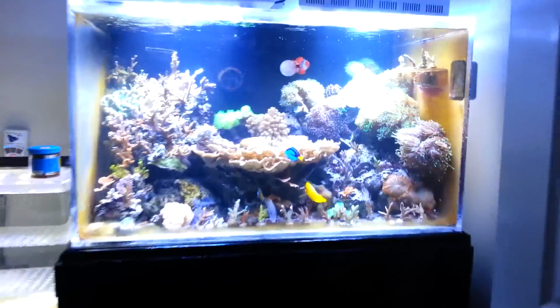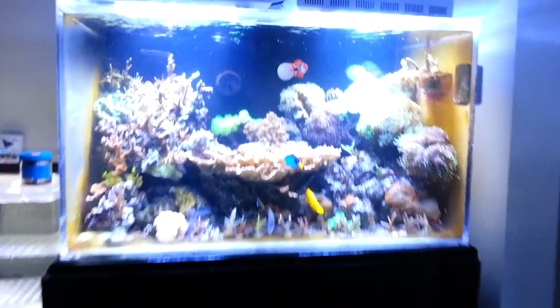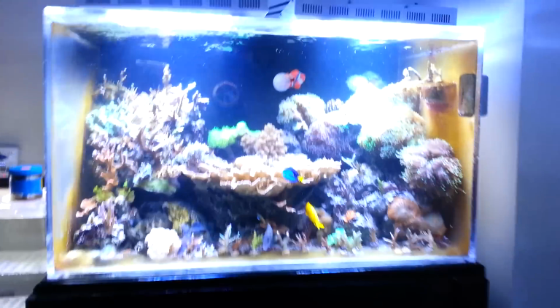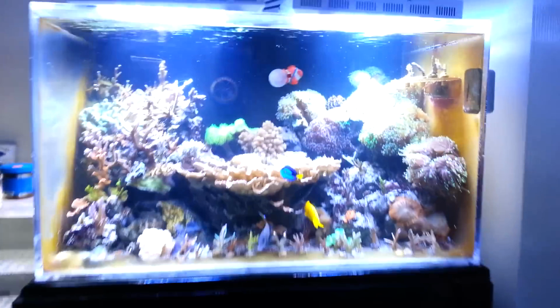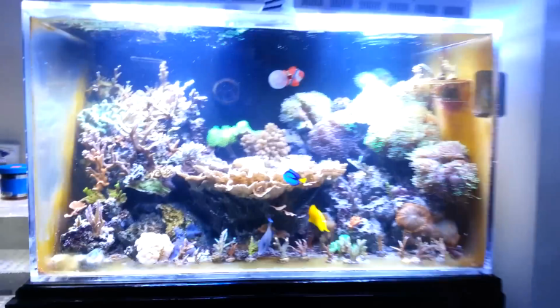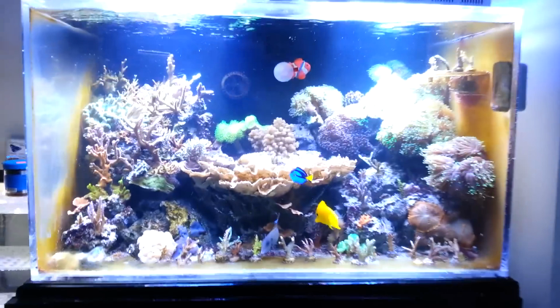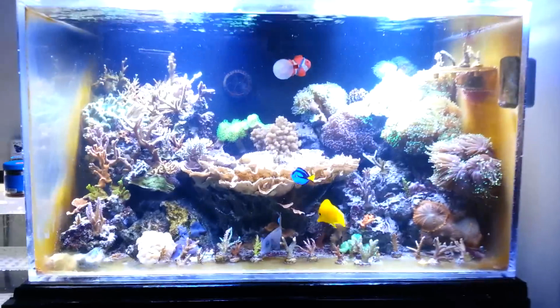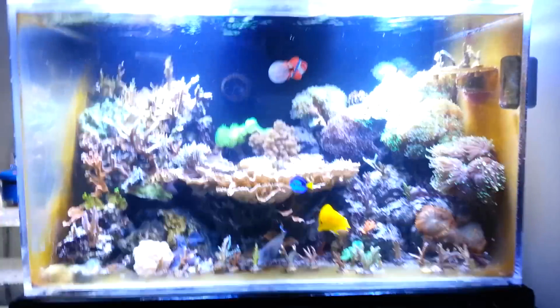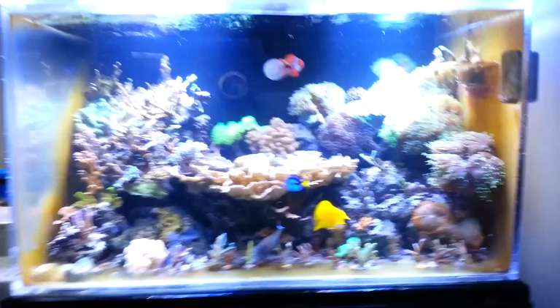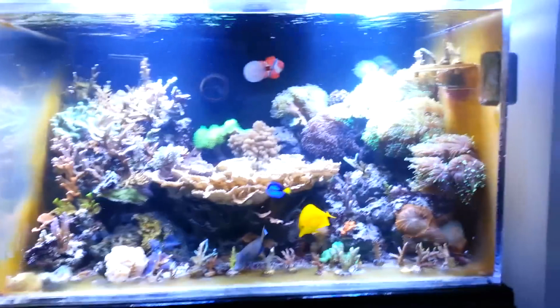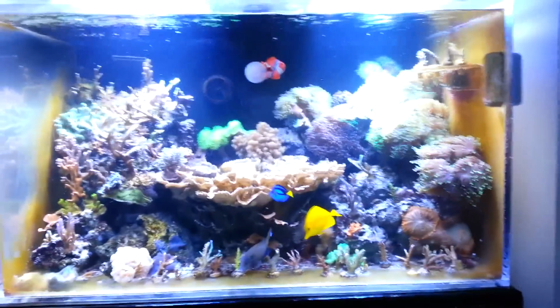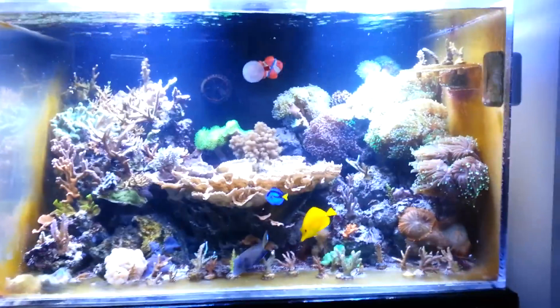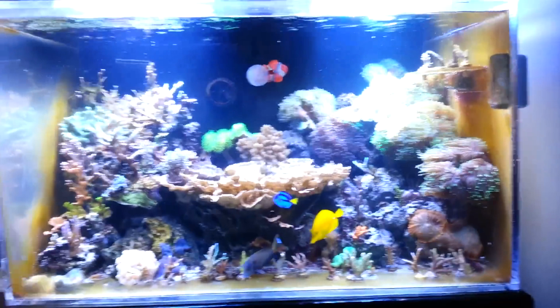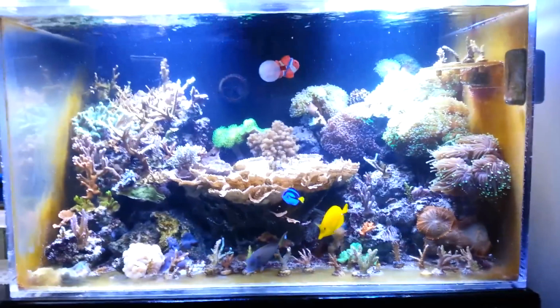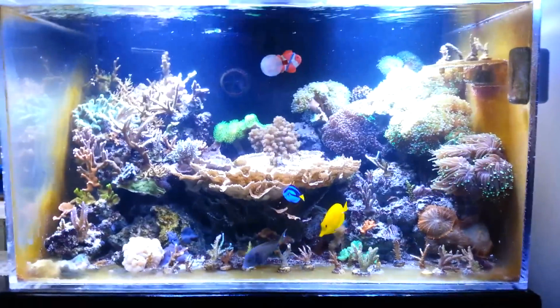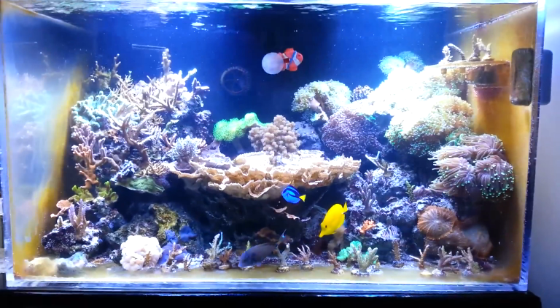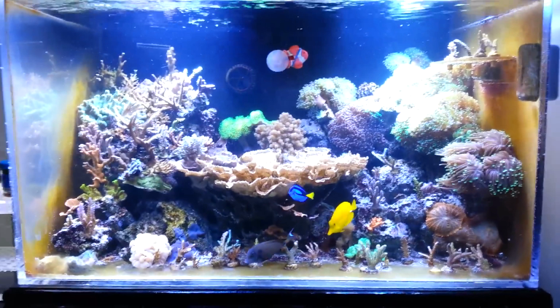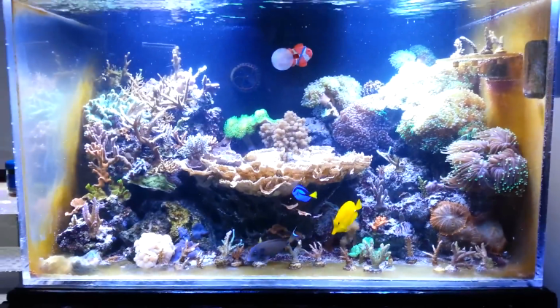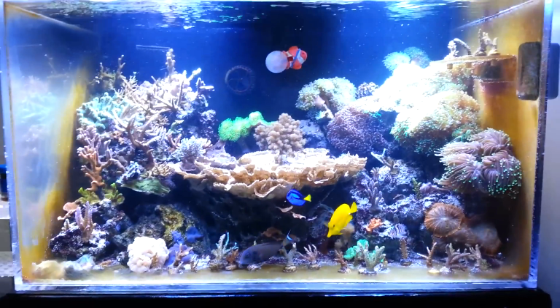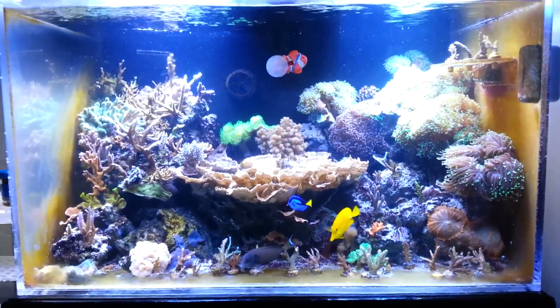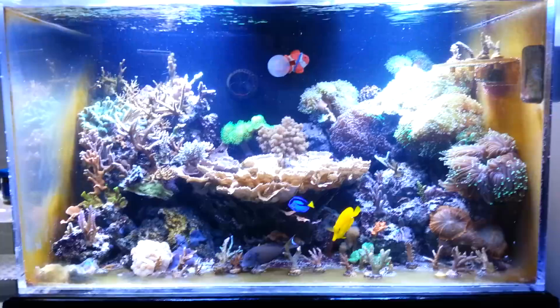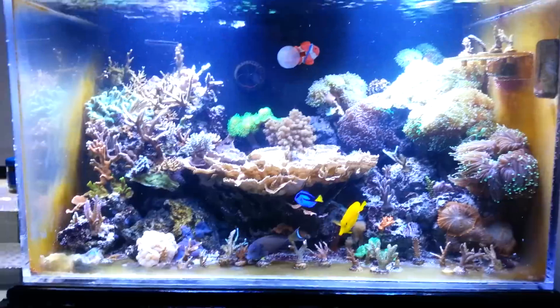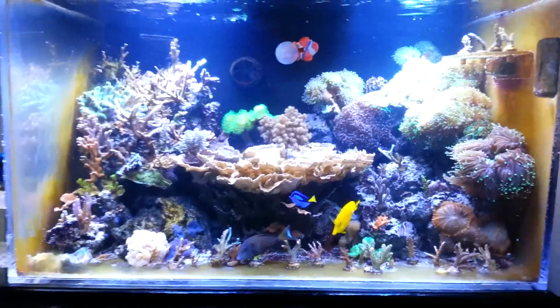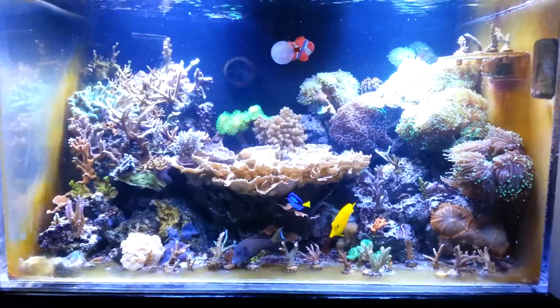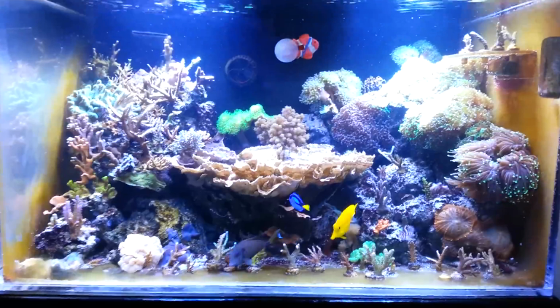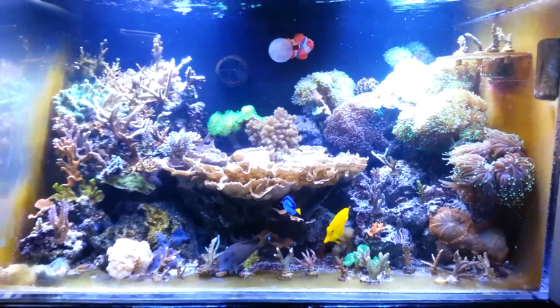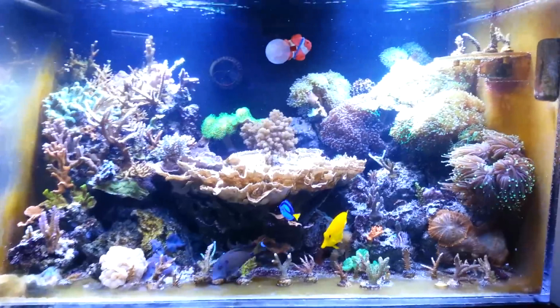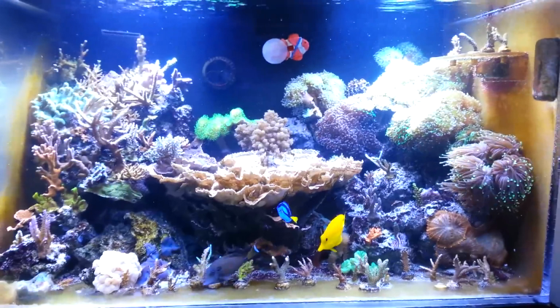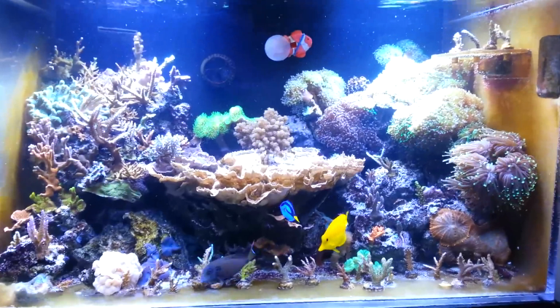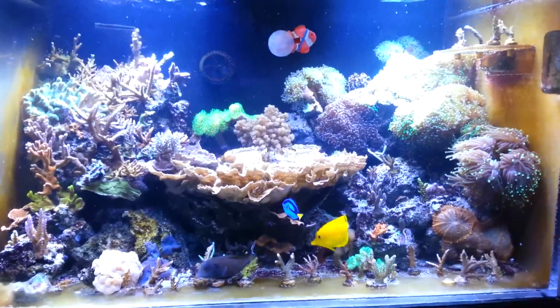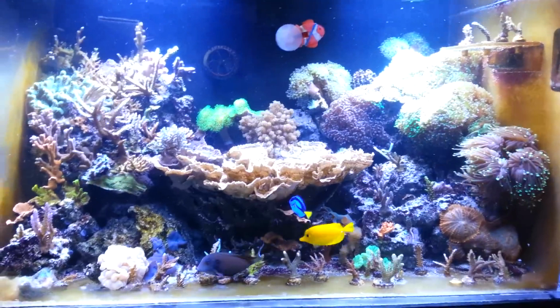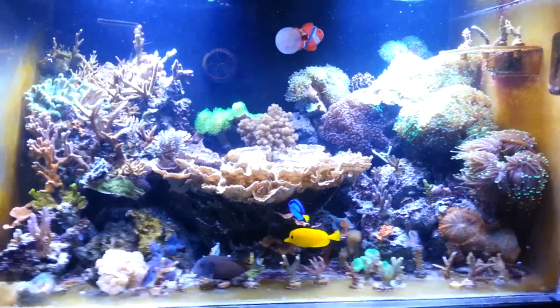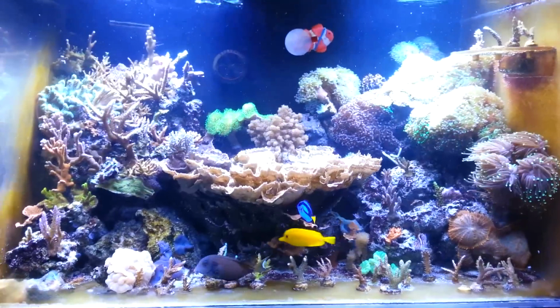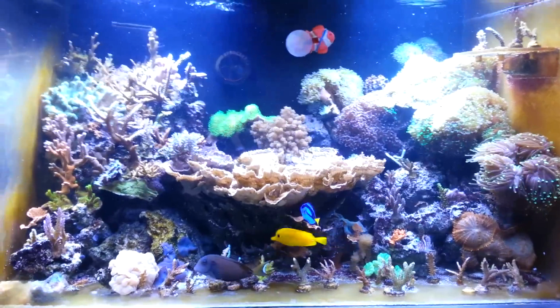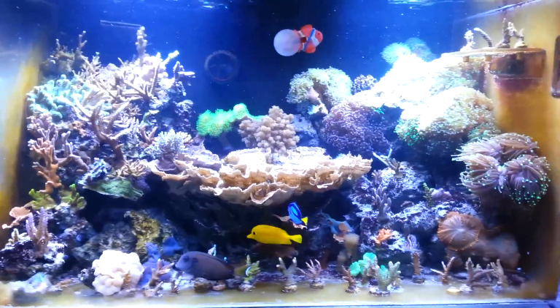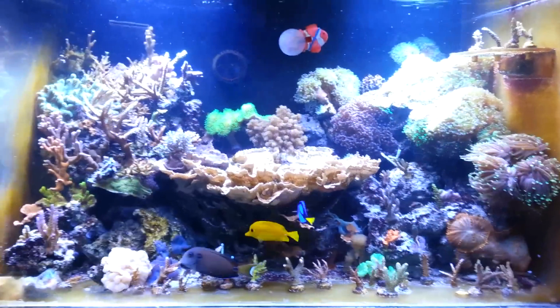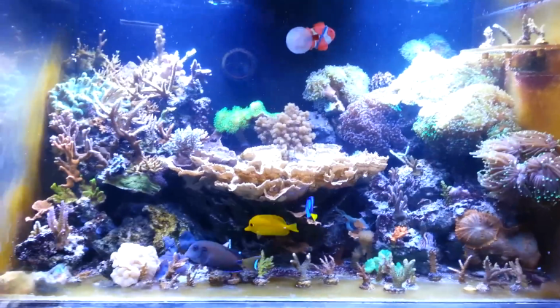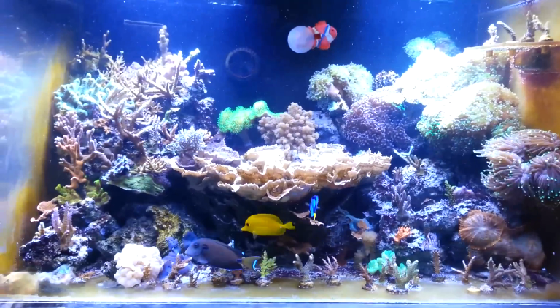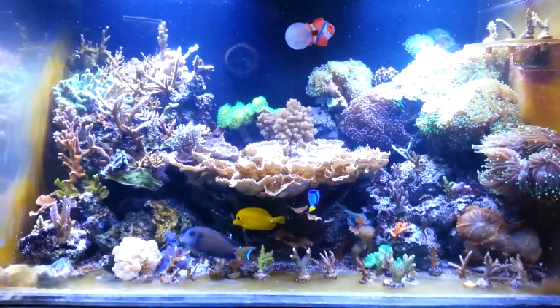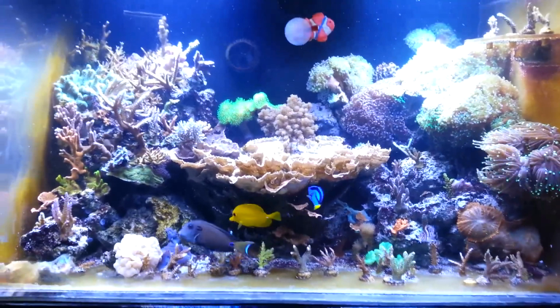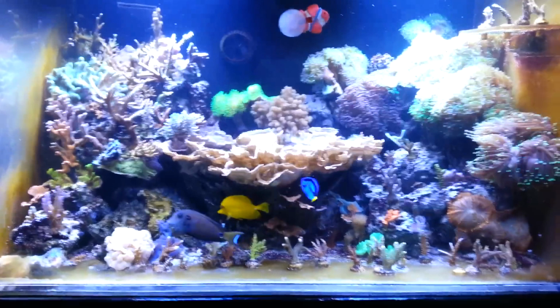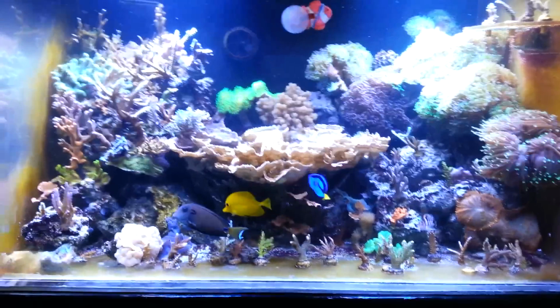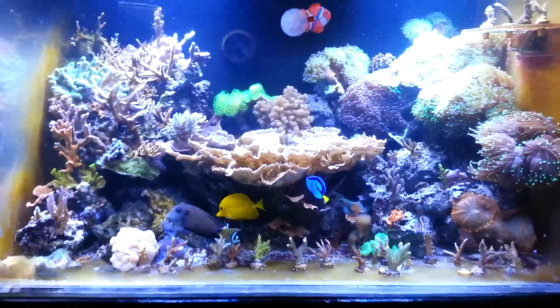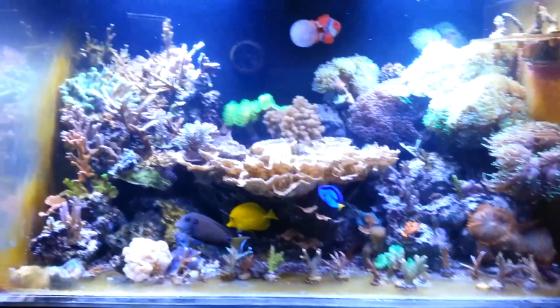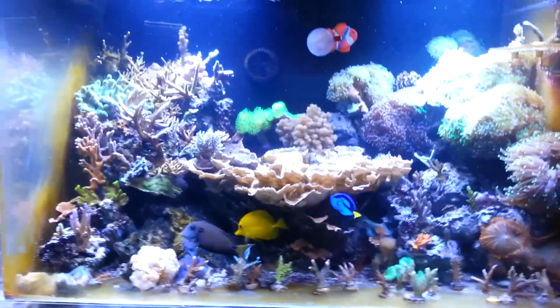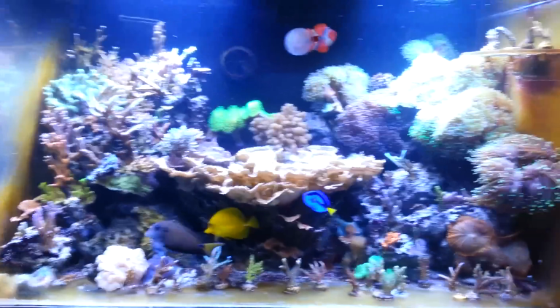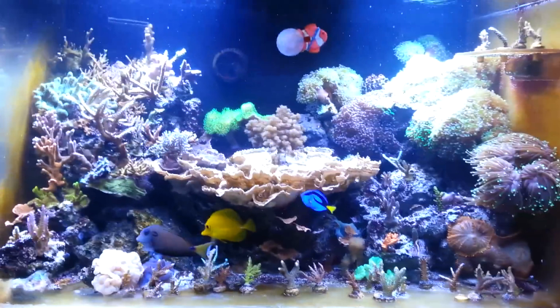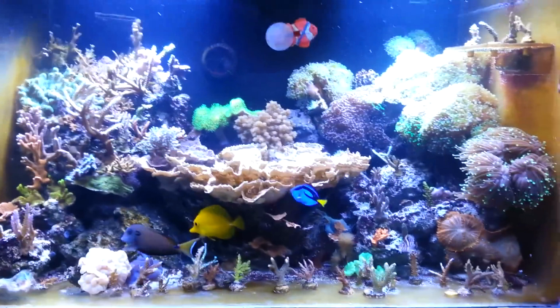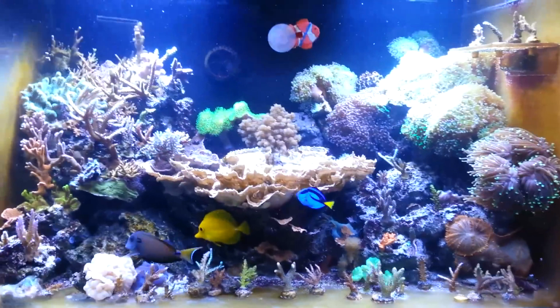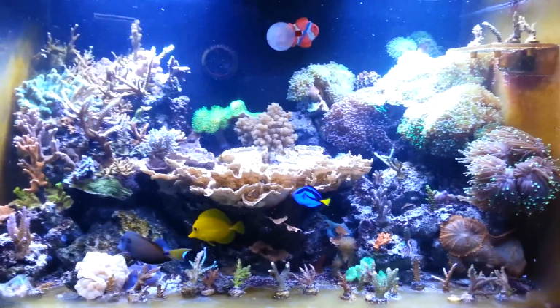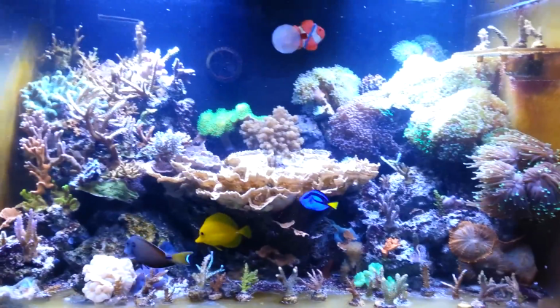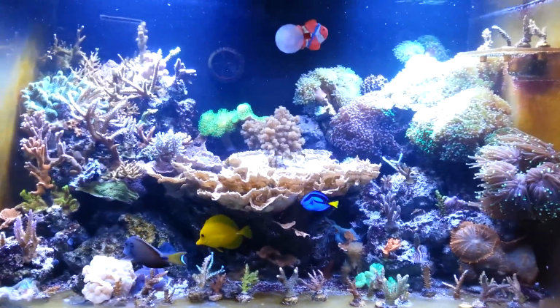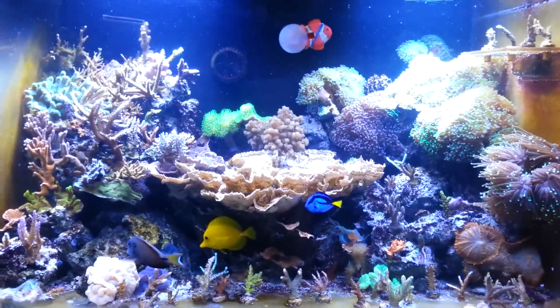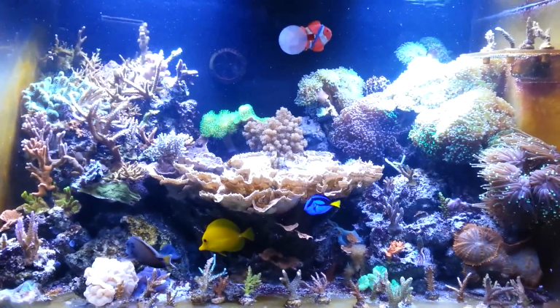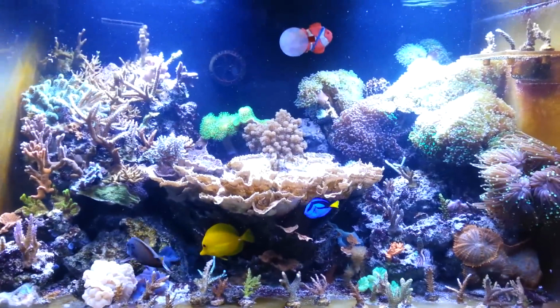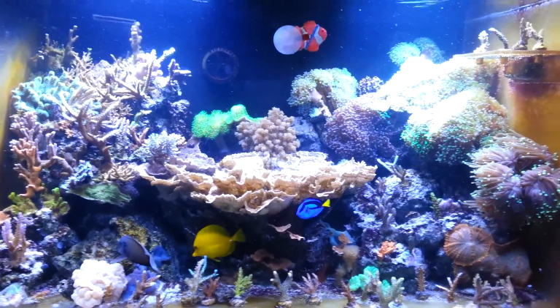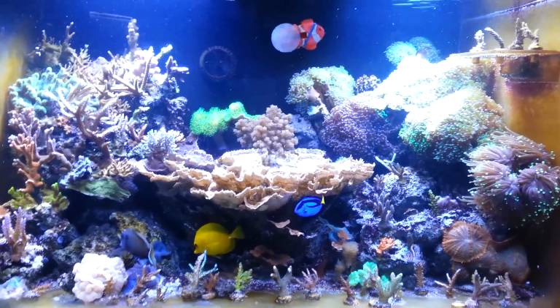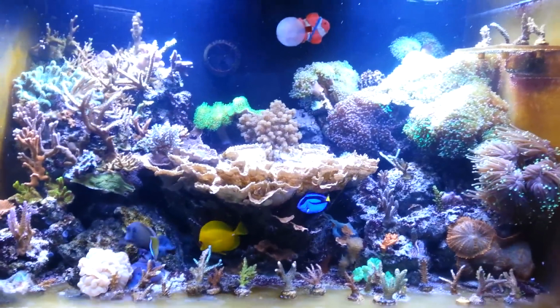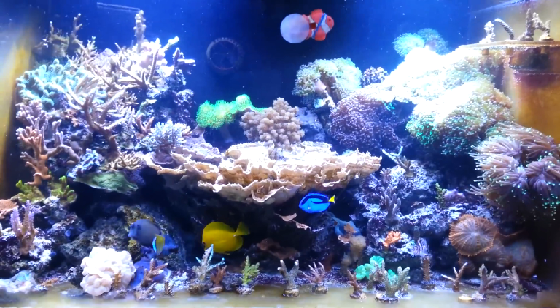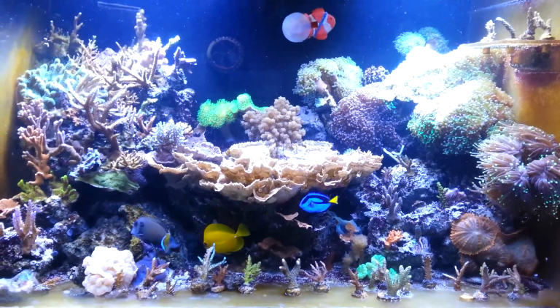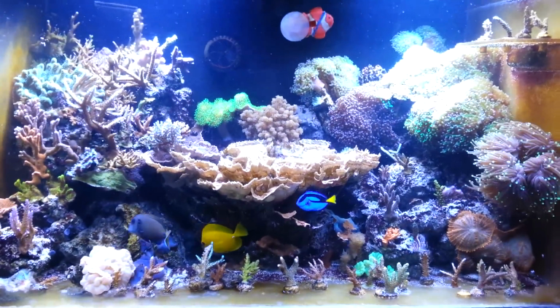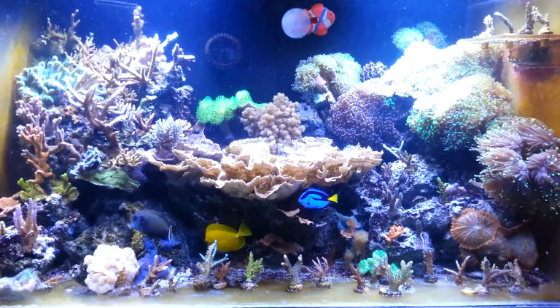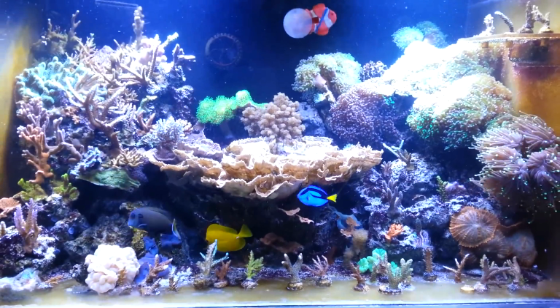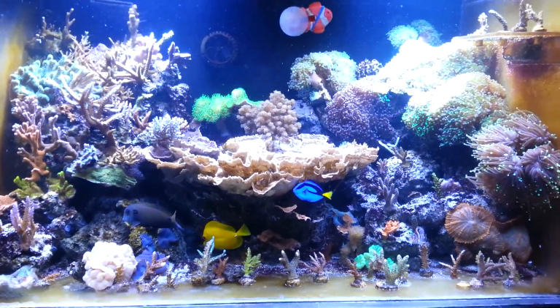Hey, what's up guys, it's Tony. Today is actually the first day of the second tank up and running.